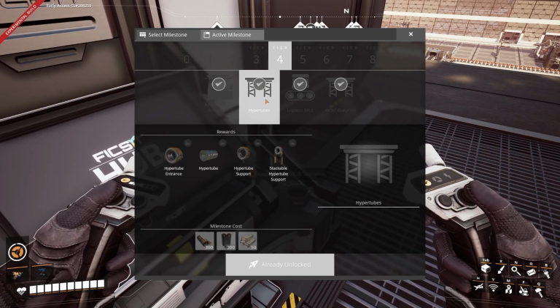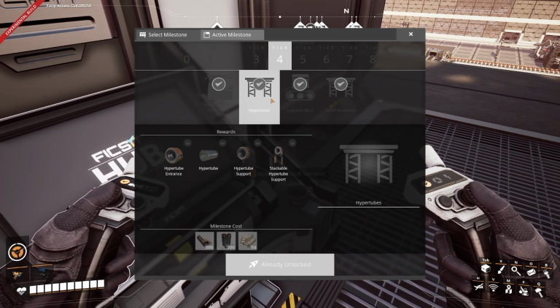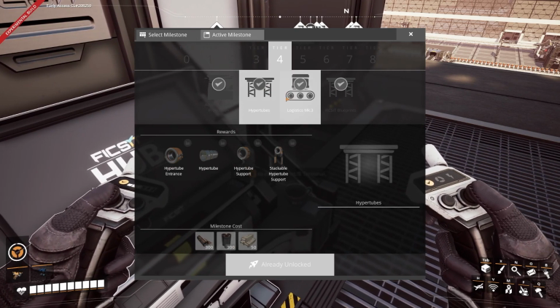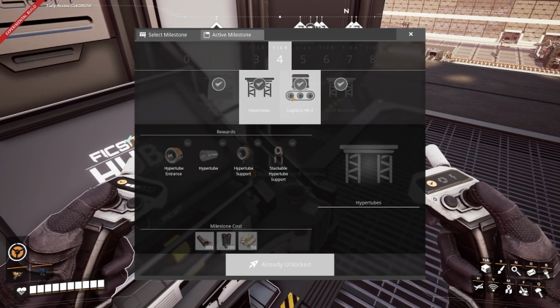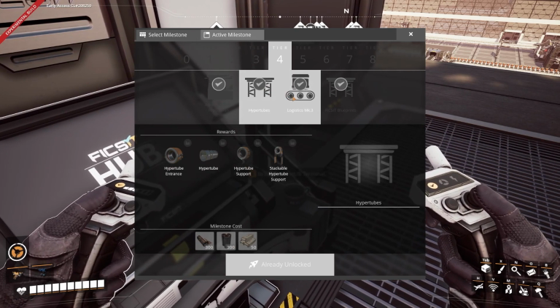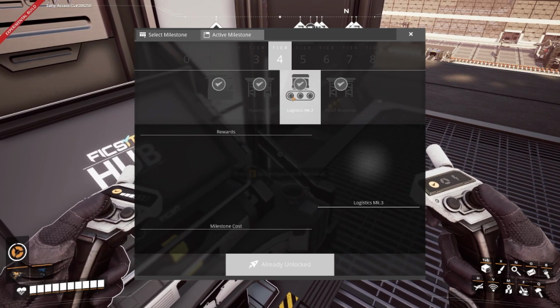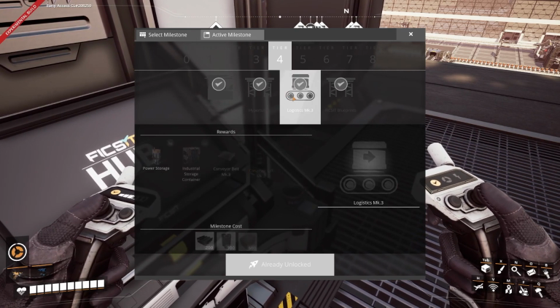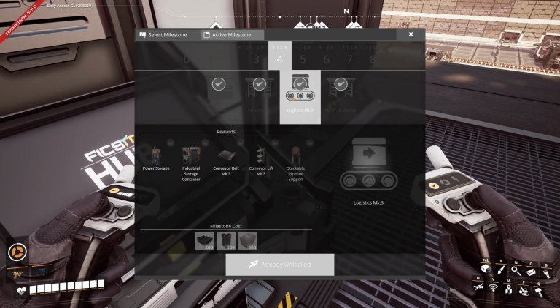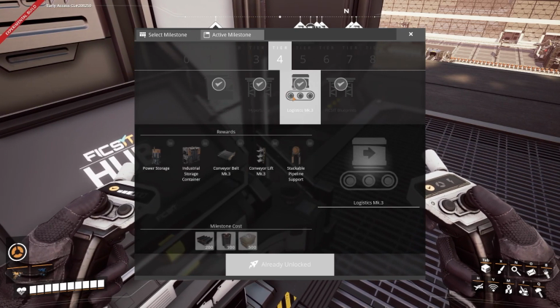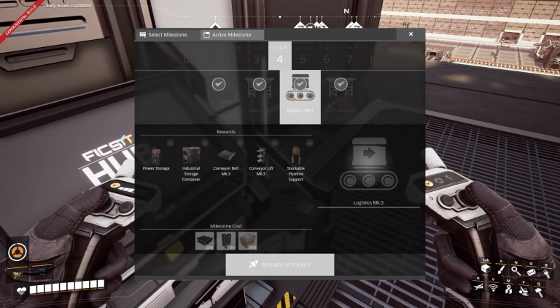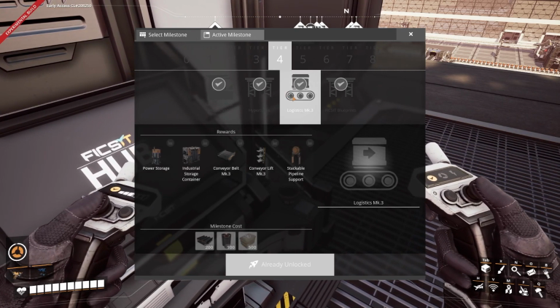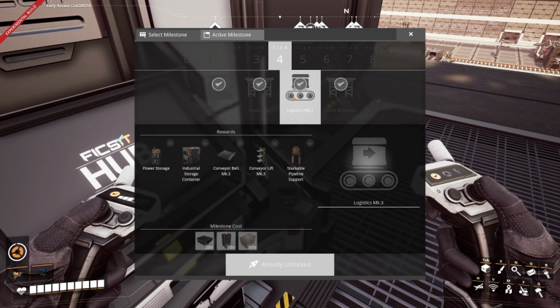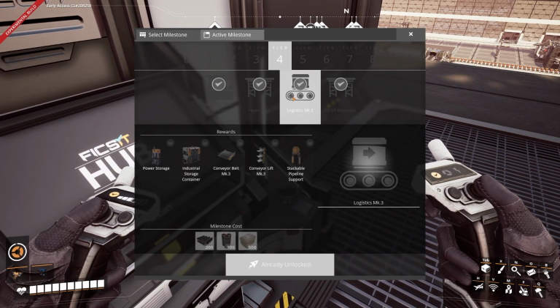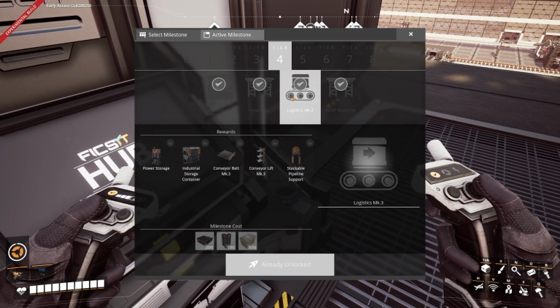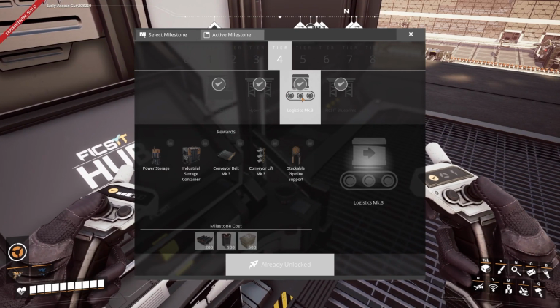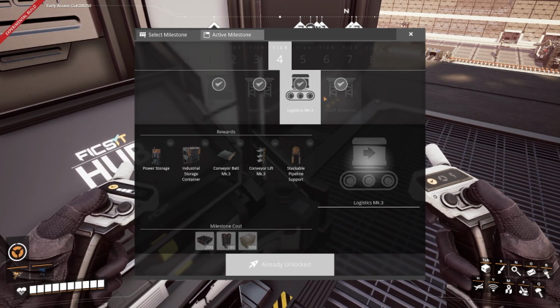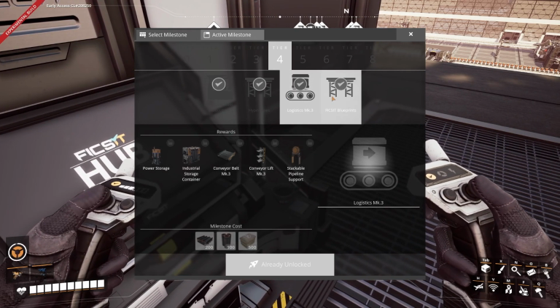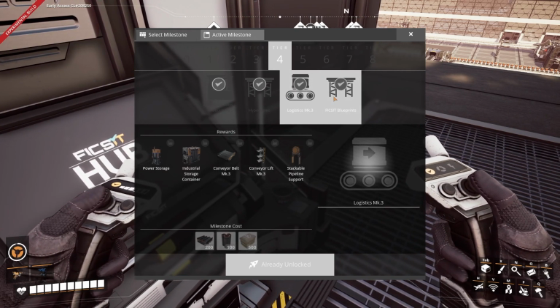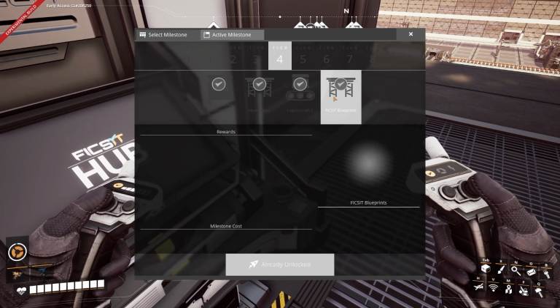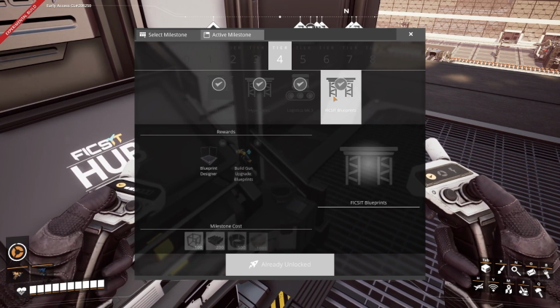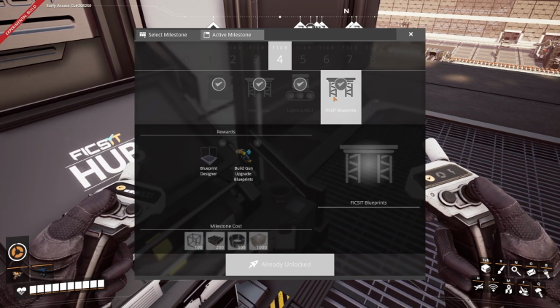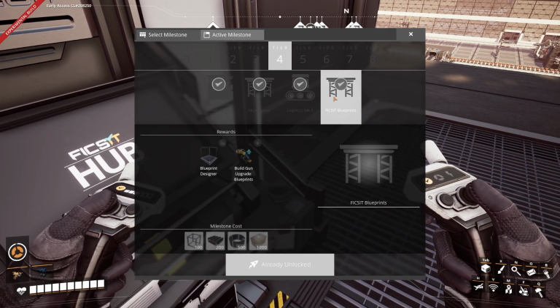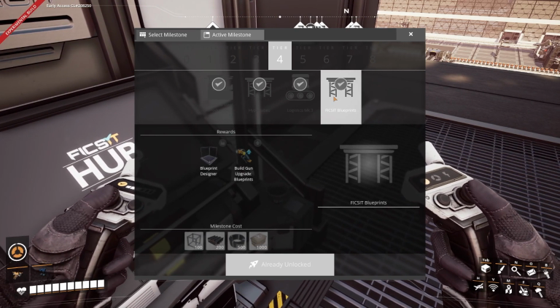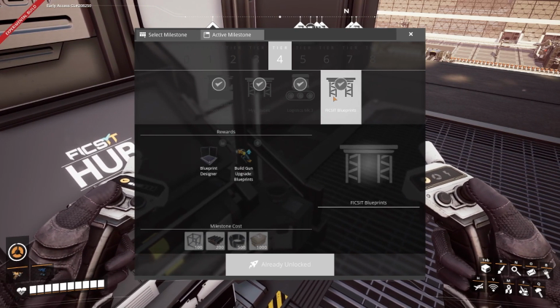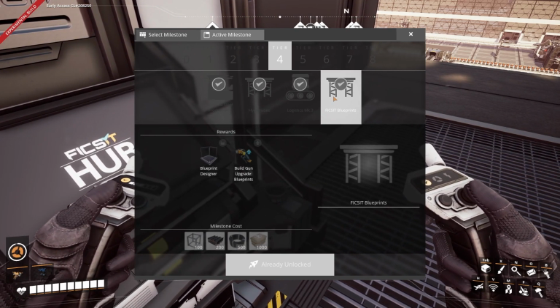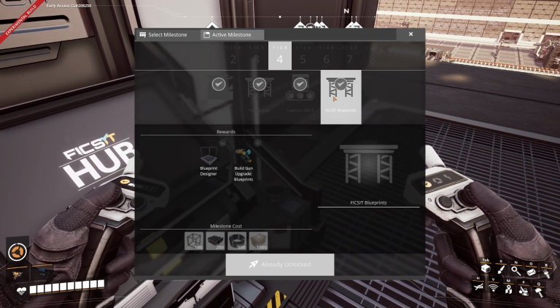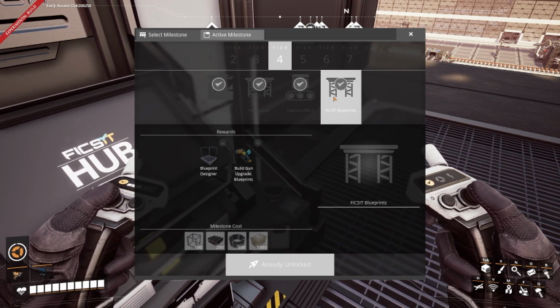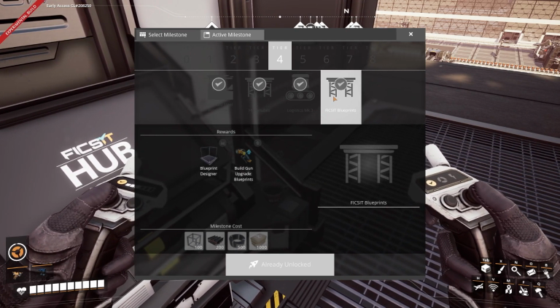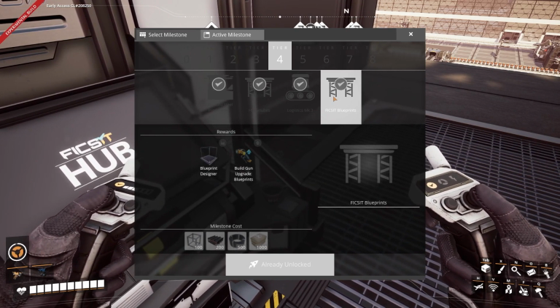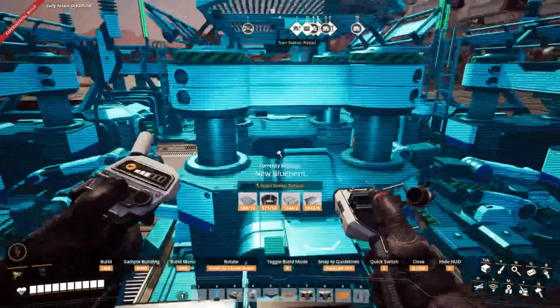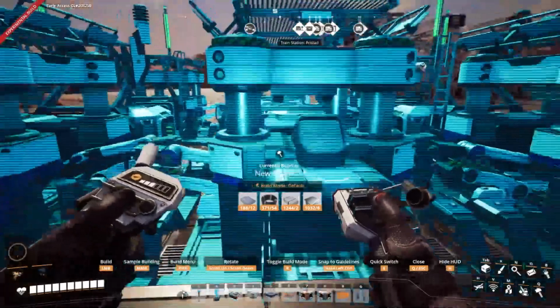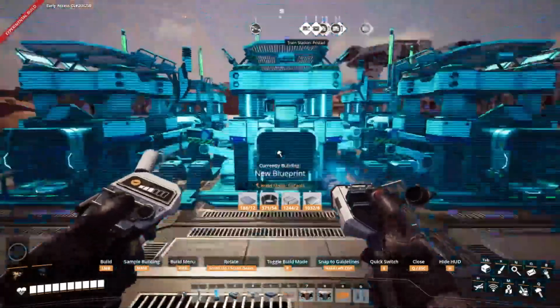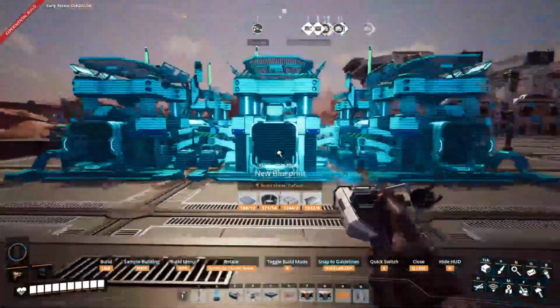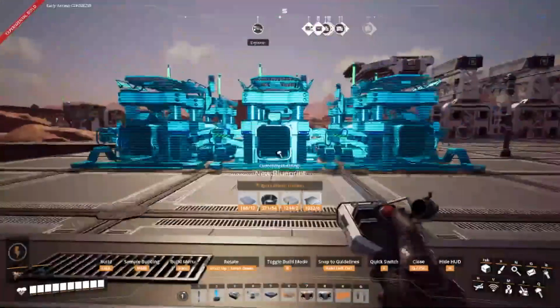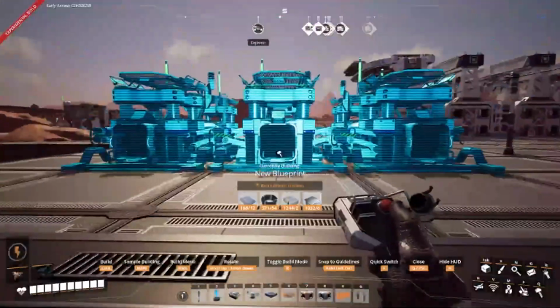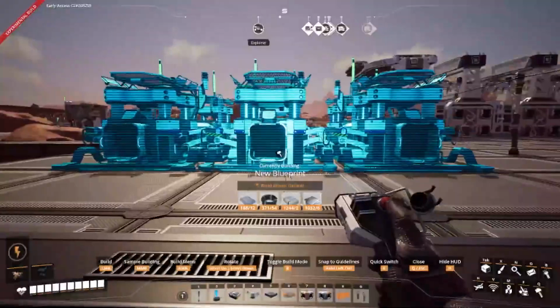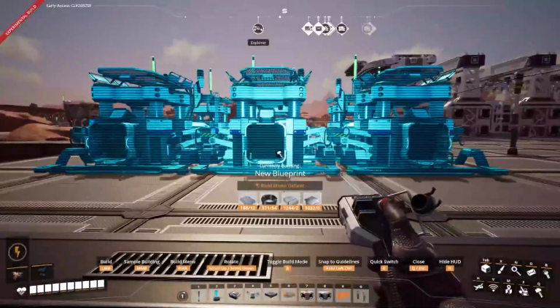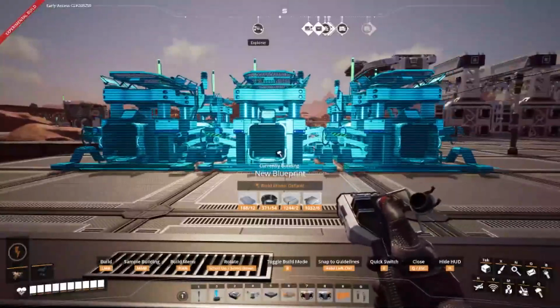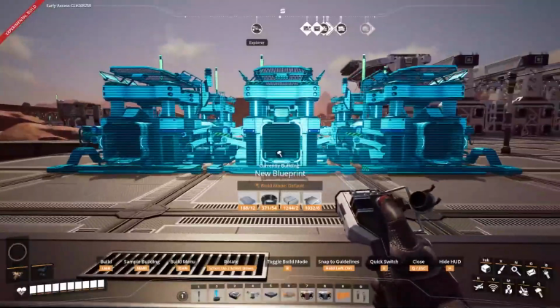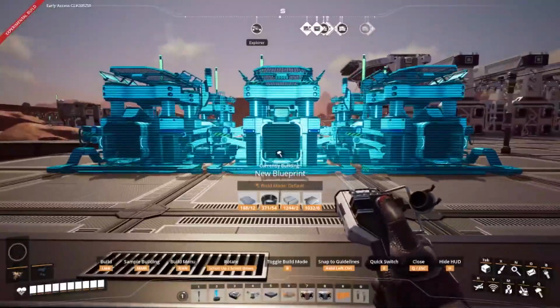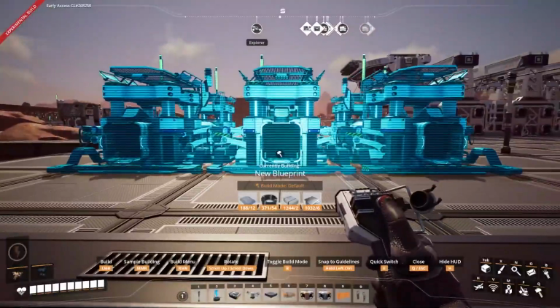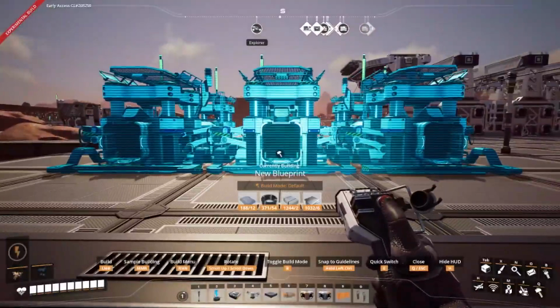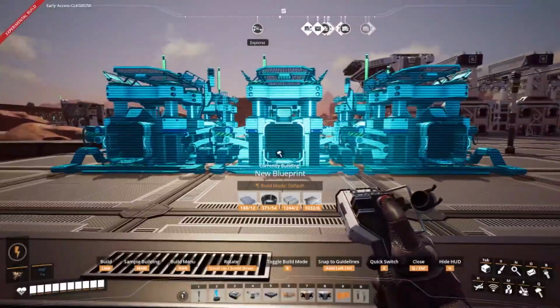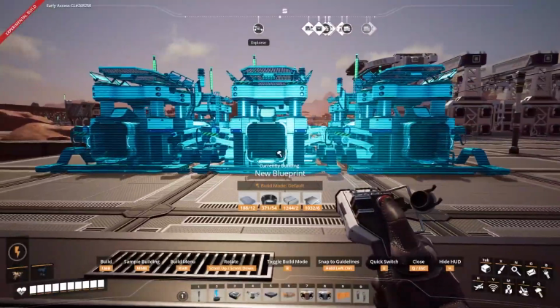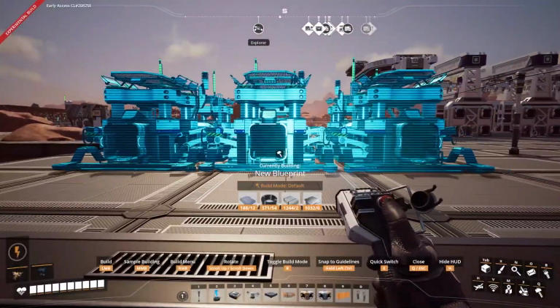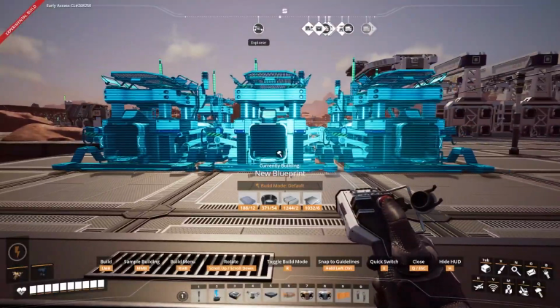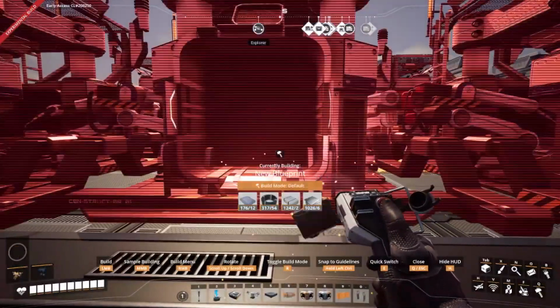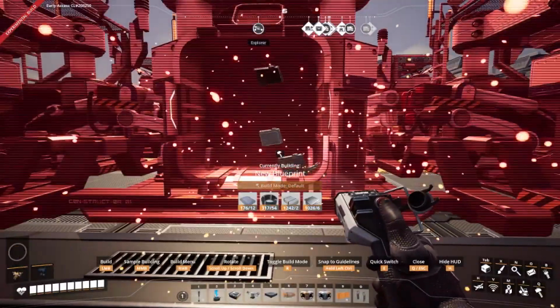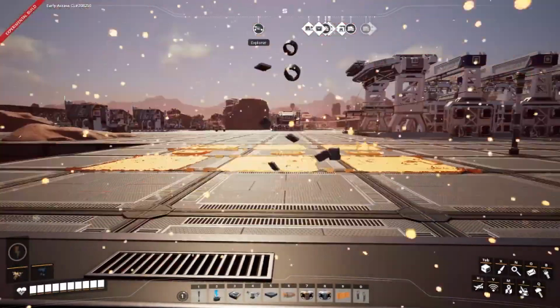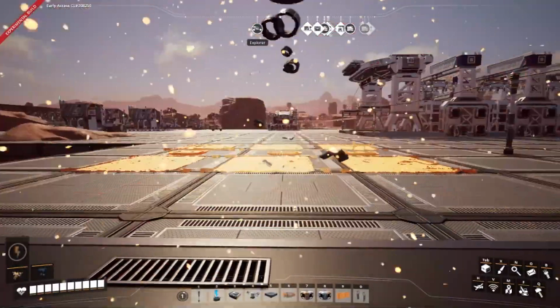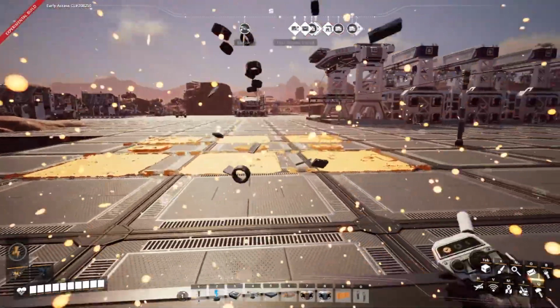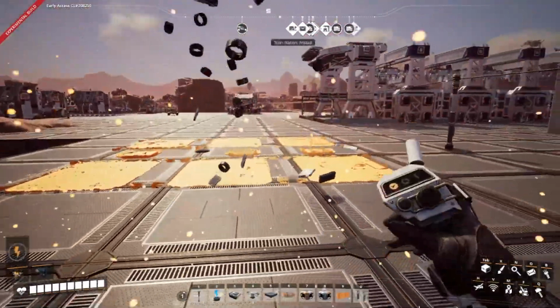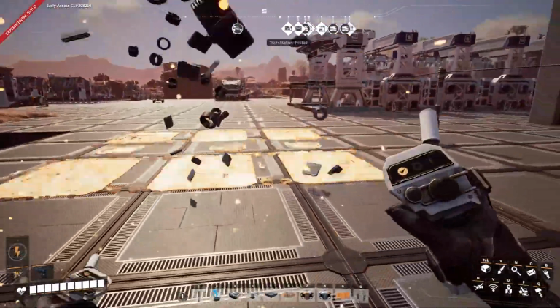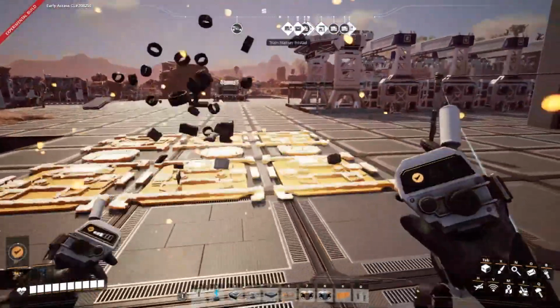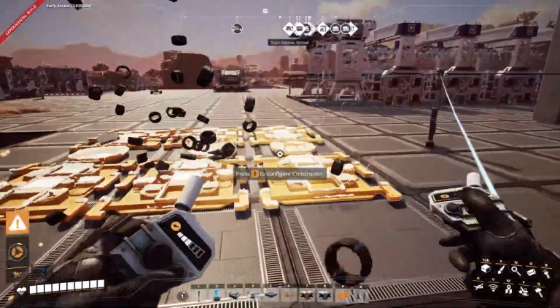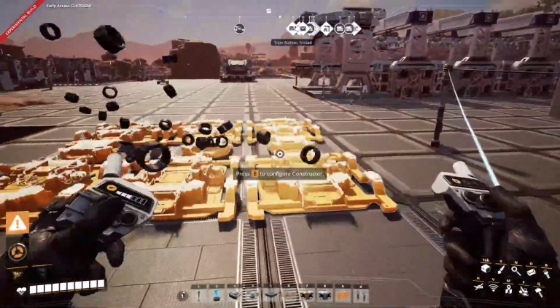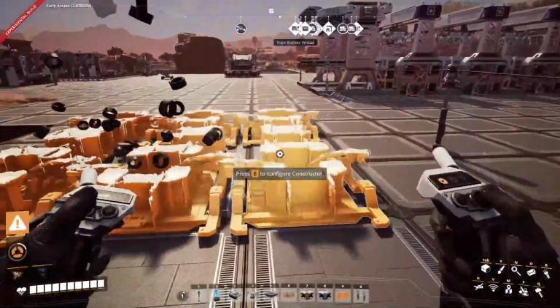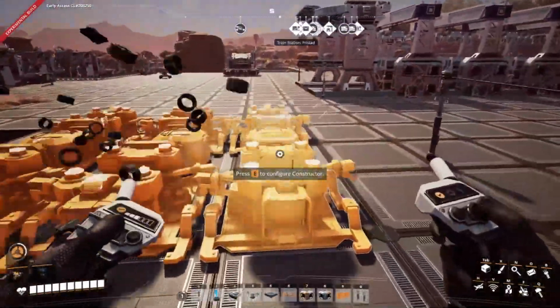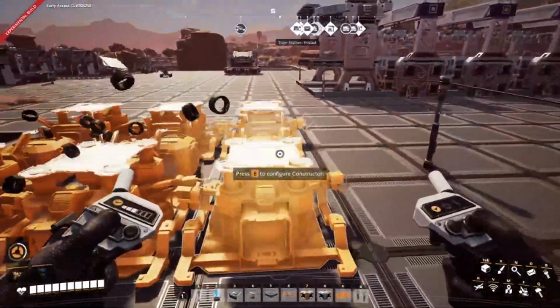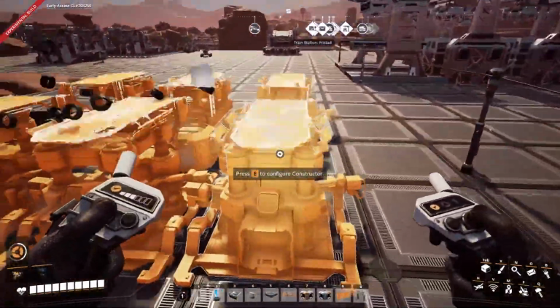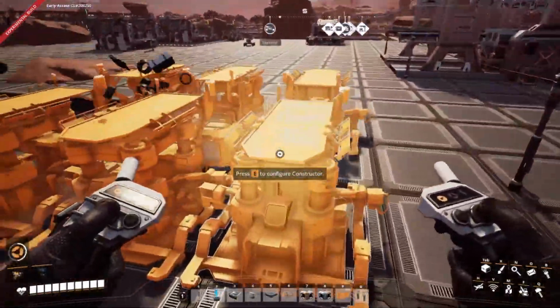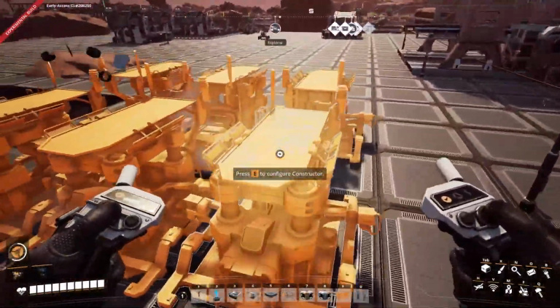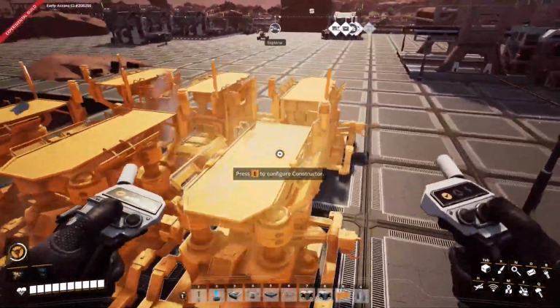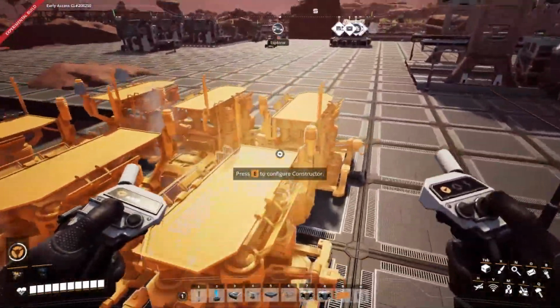As a final note, Coffee Stain Studios said that blueprints are likely to be pretty buggy in multiplayer, even more buggy than multiplayer normally is.